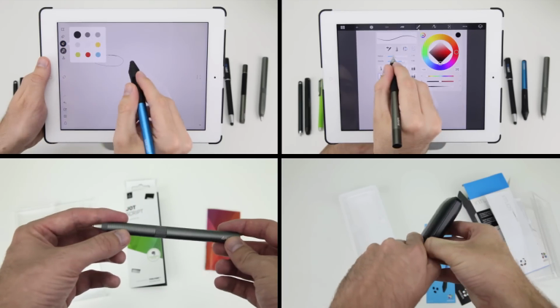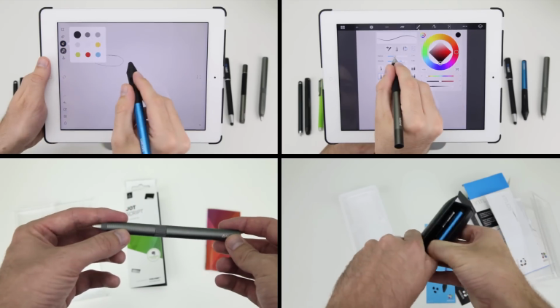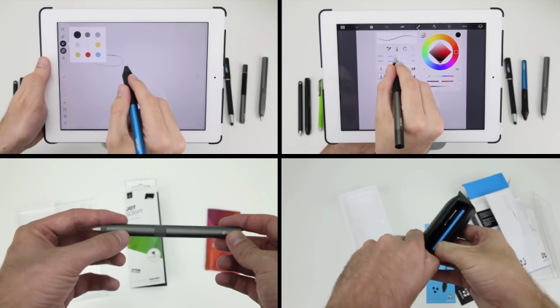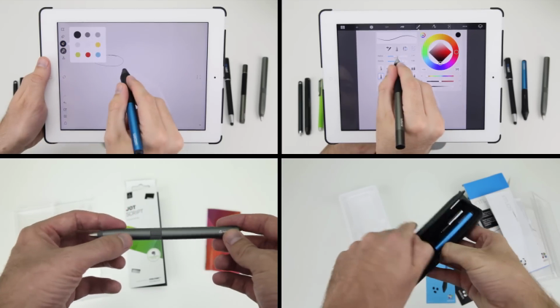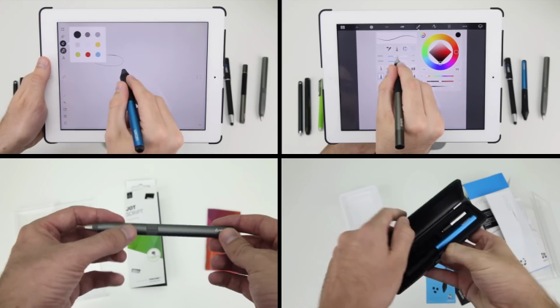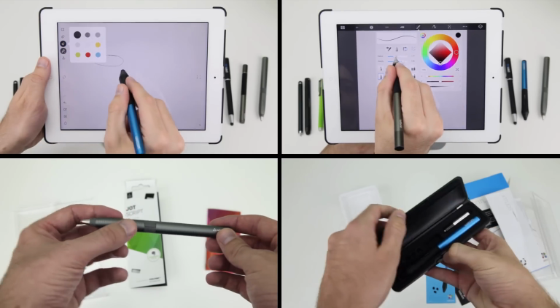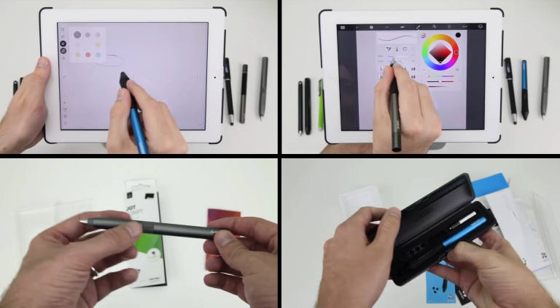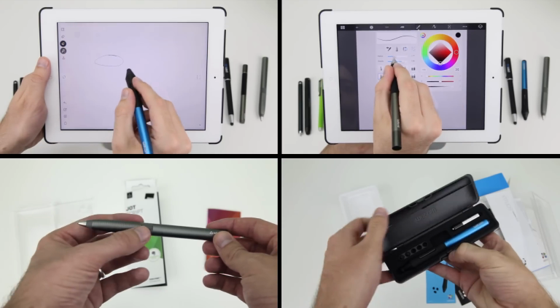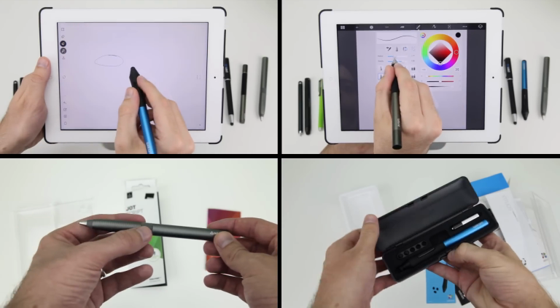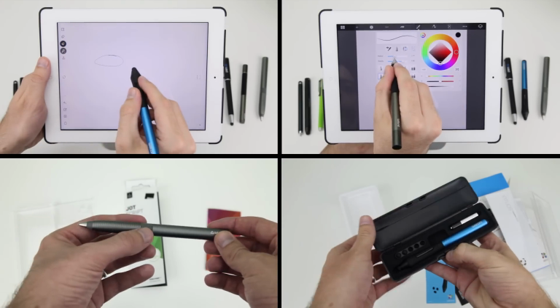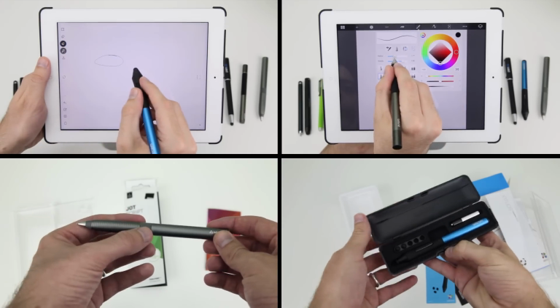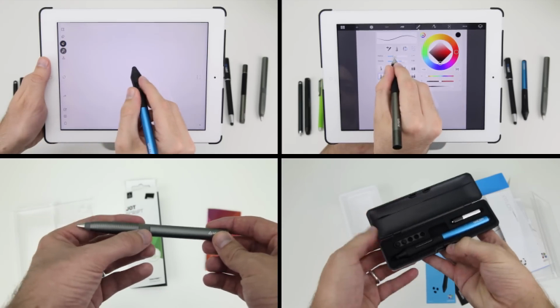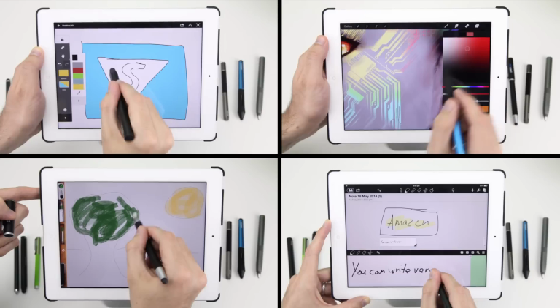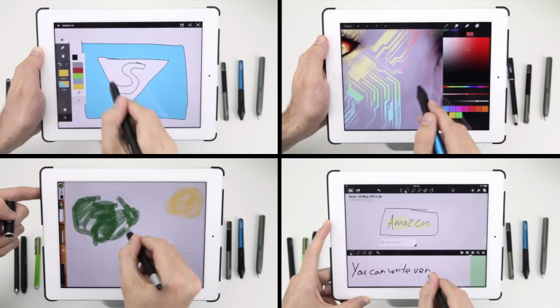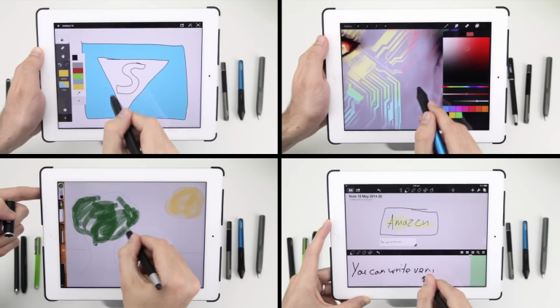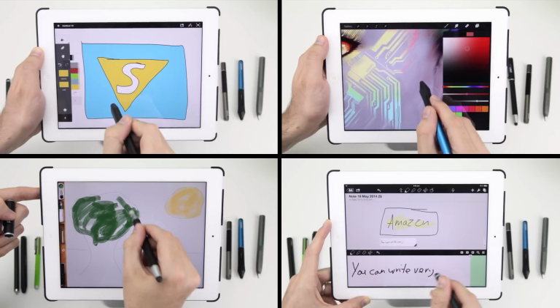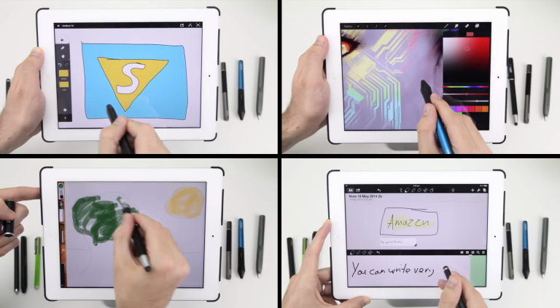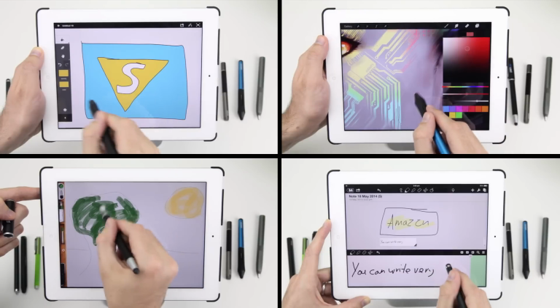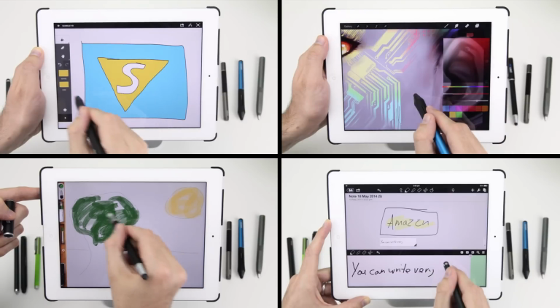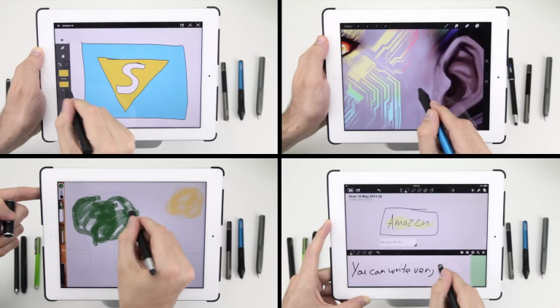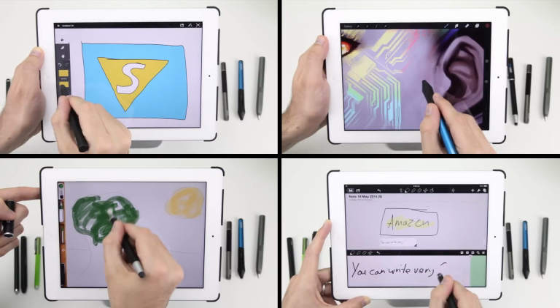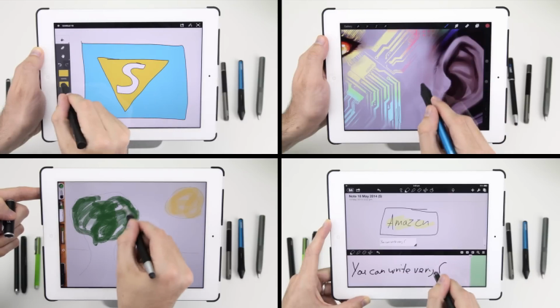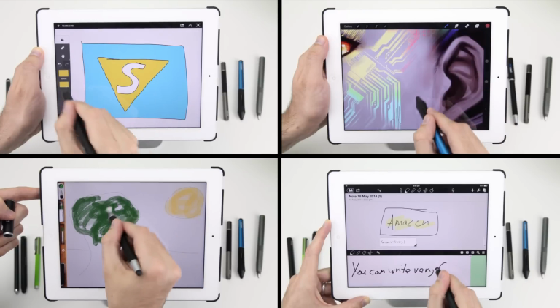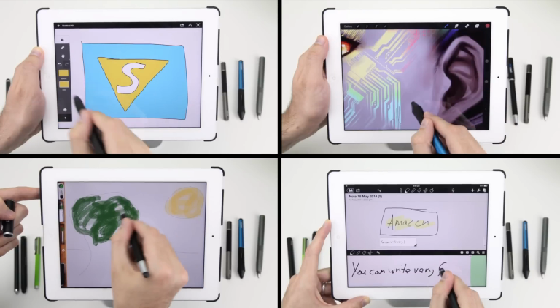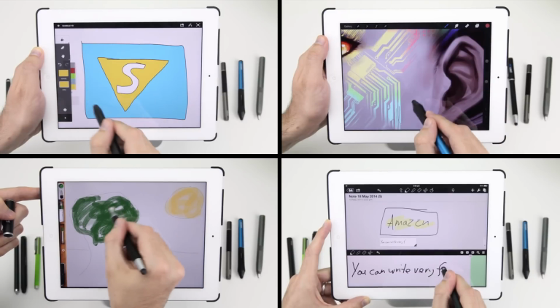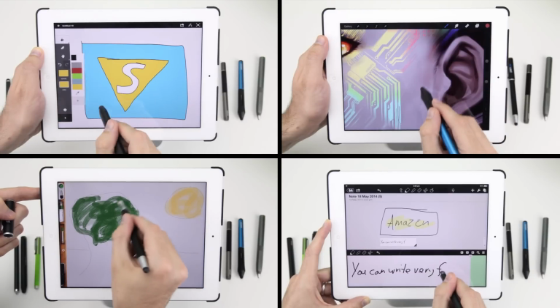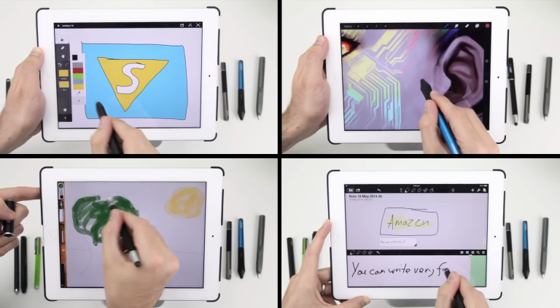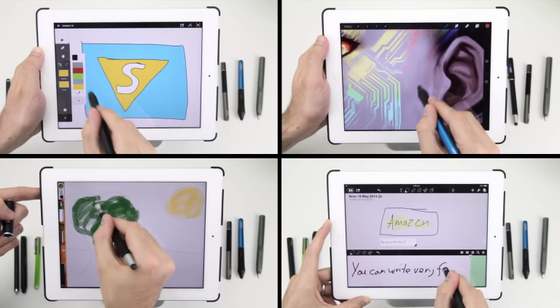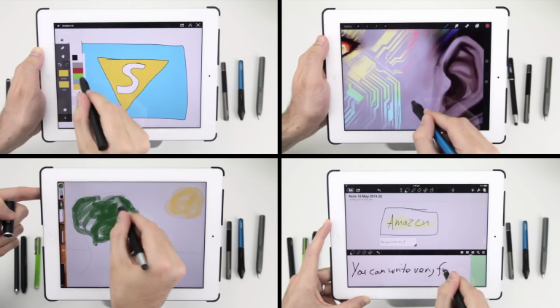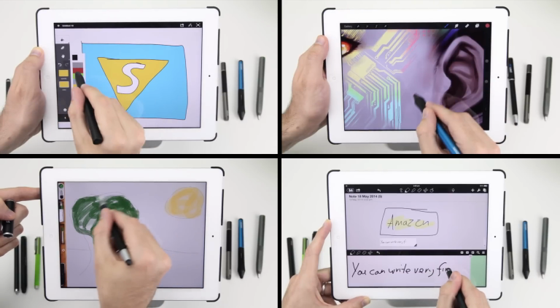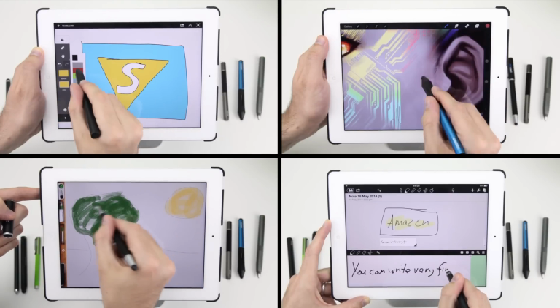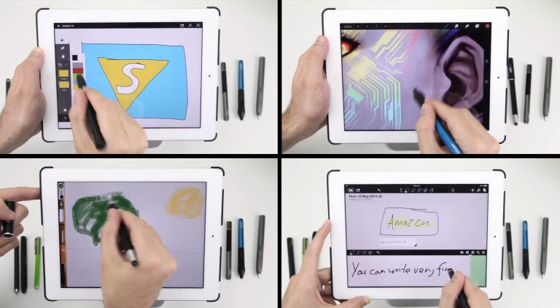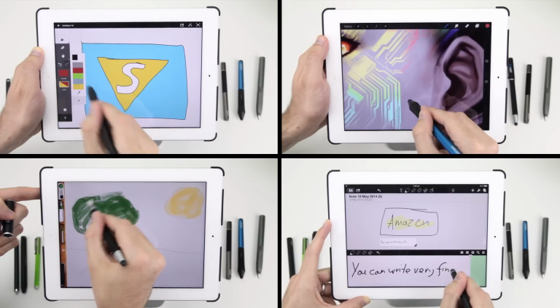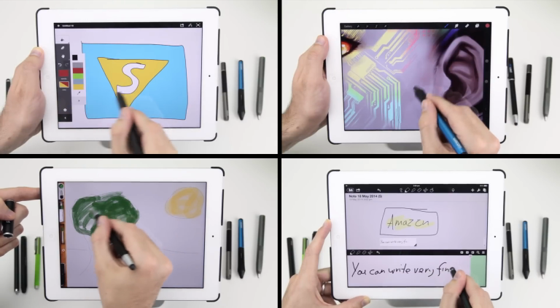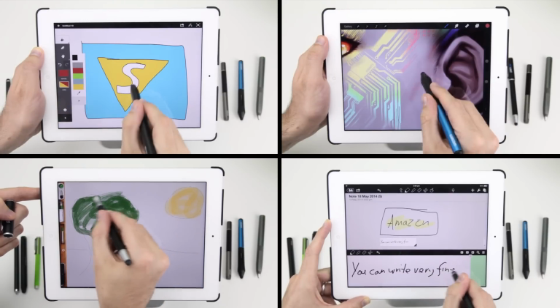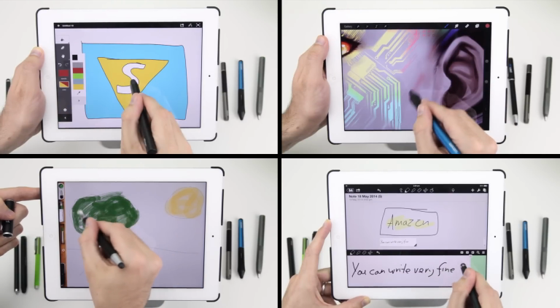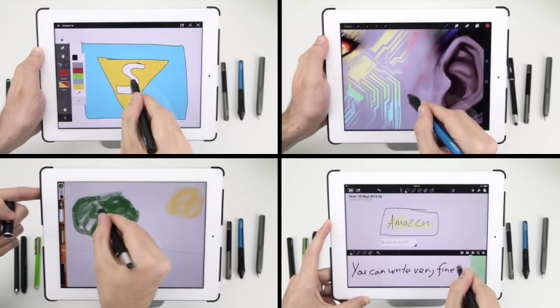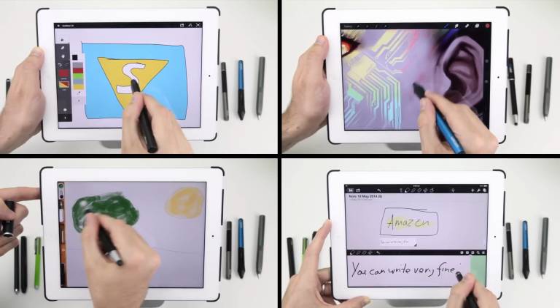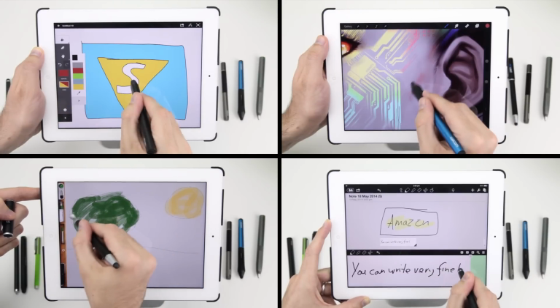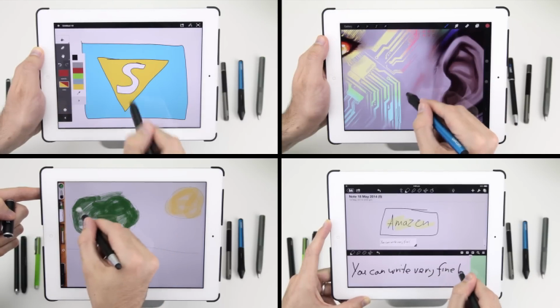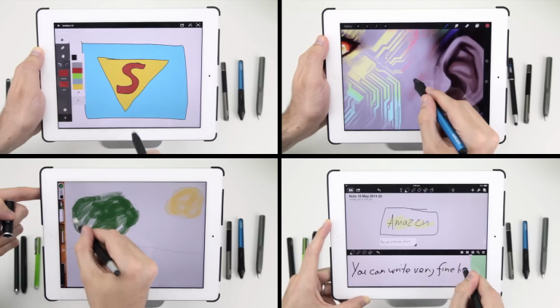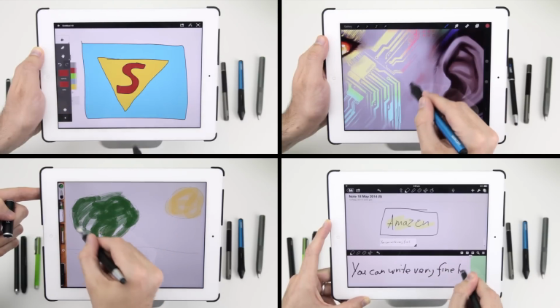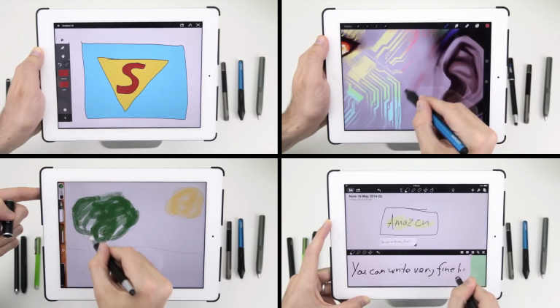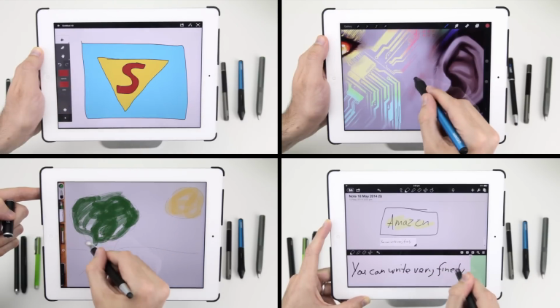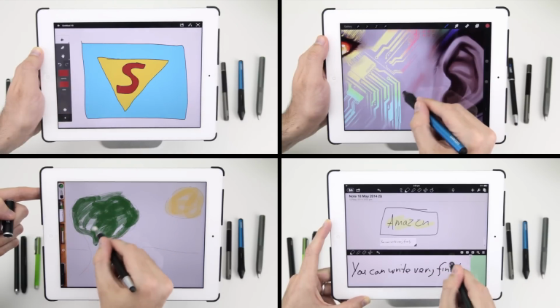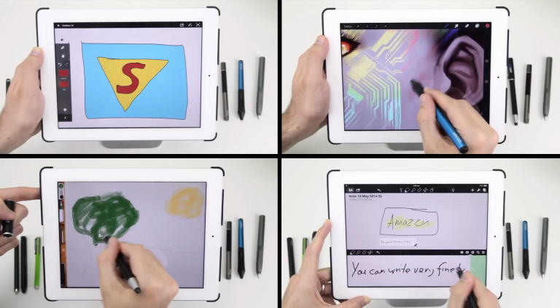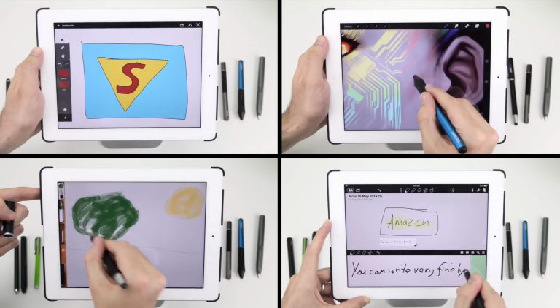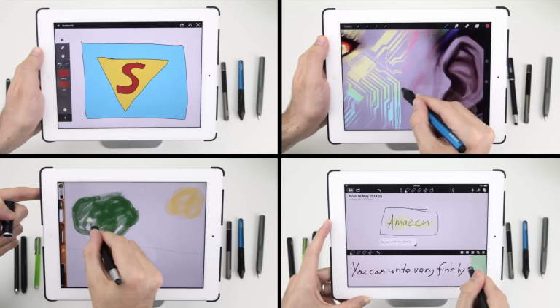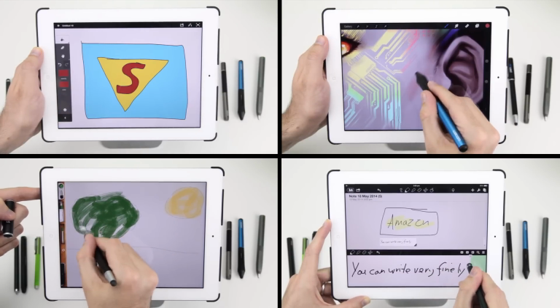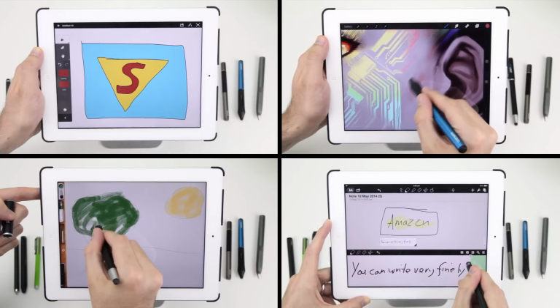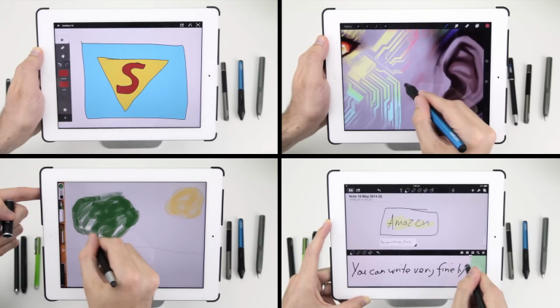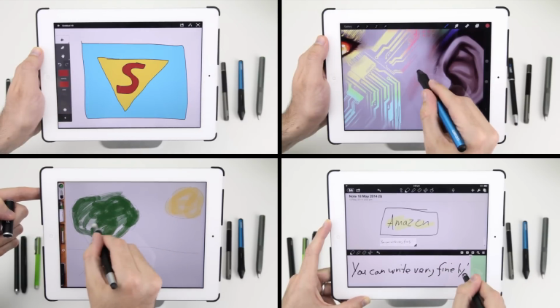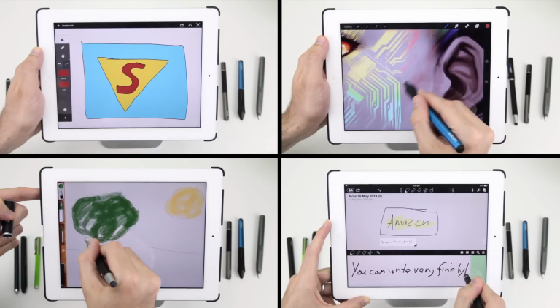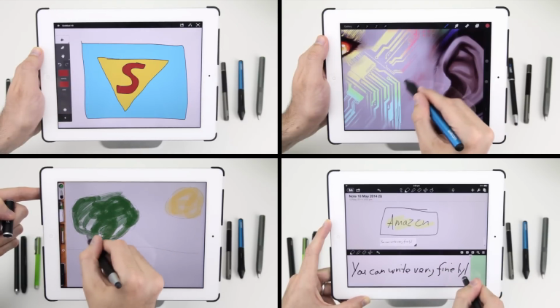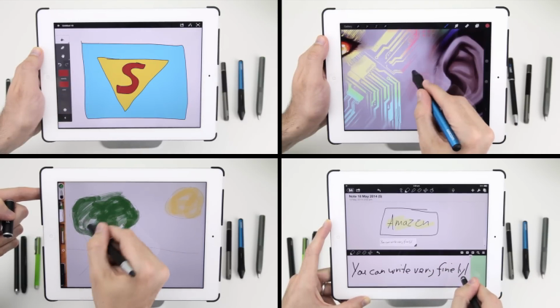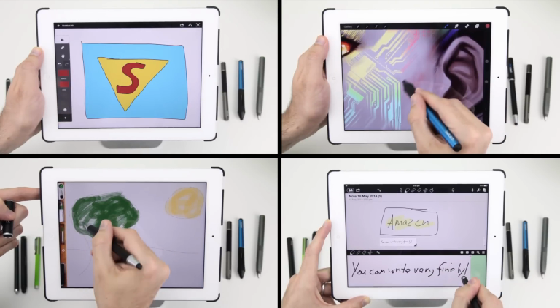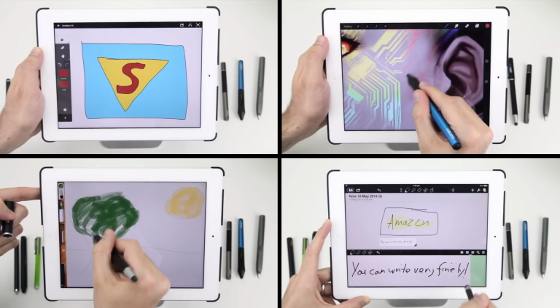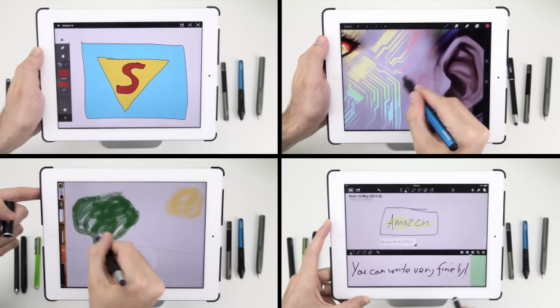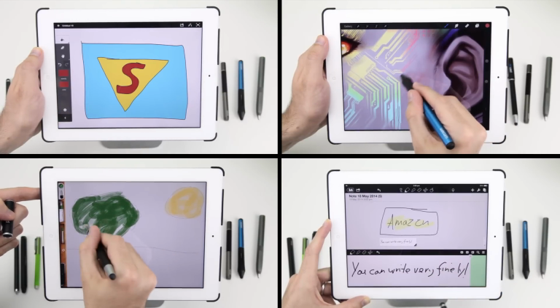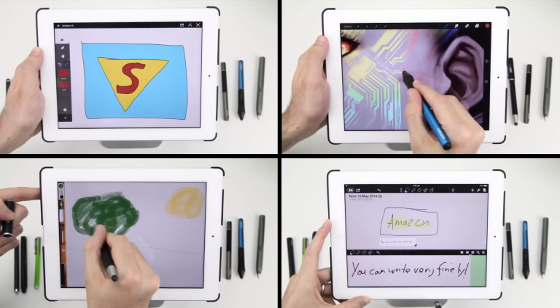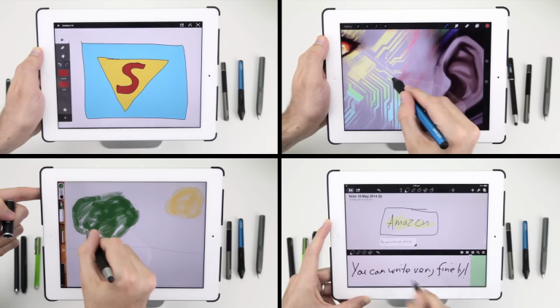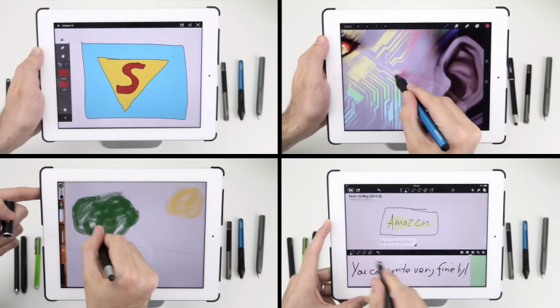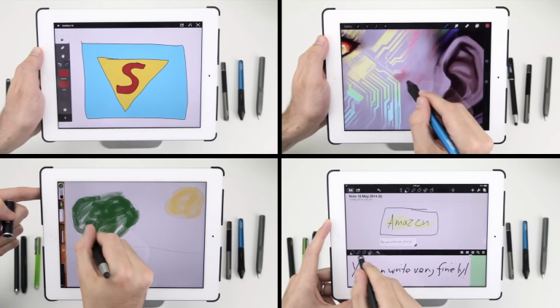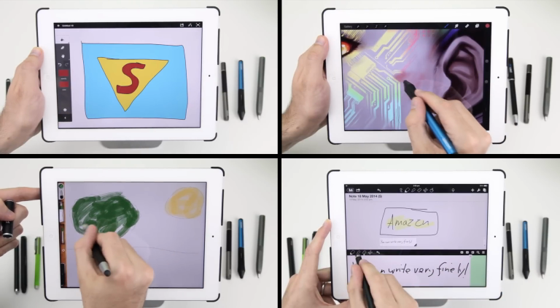All styli are featured with a link below in the description field, along with the apps used in this video, so feel free to check them out for yourself.